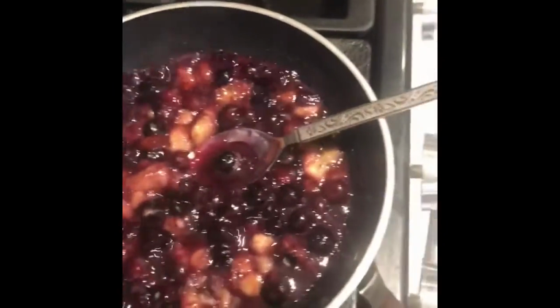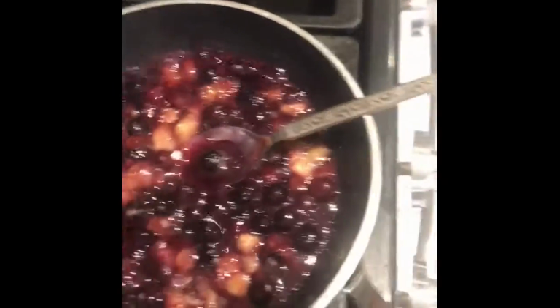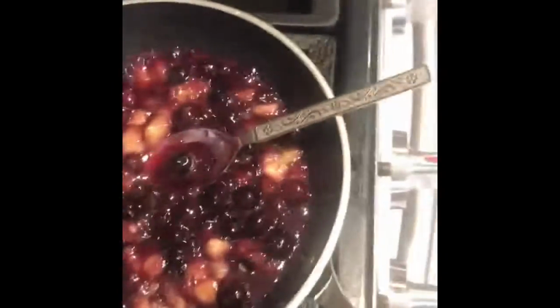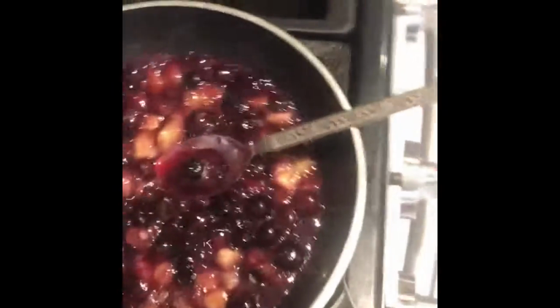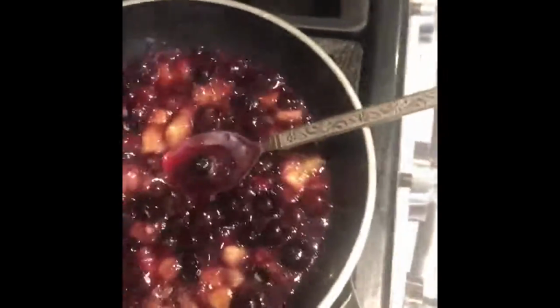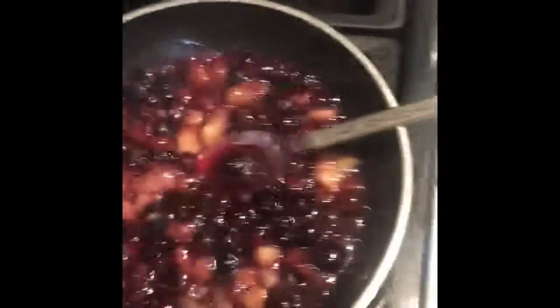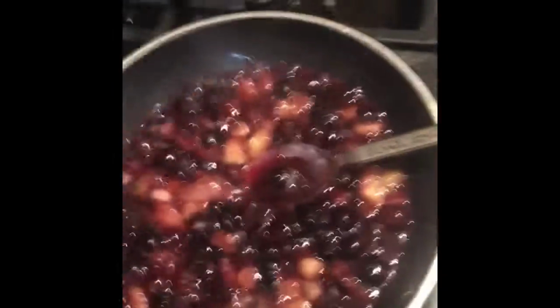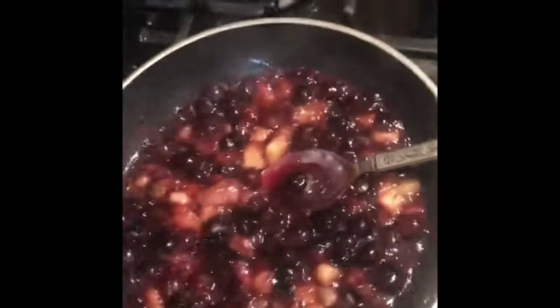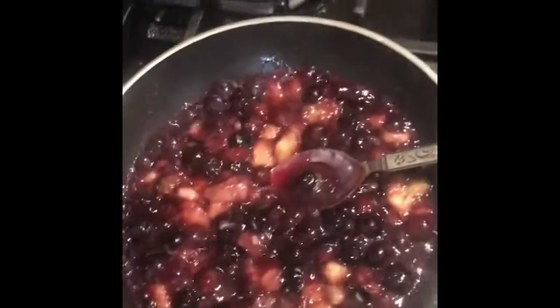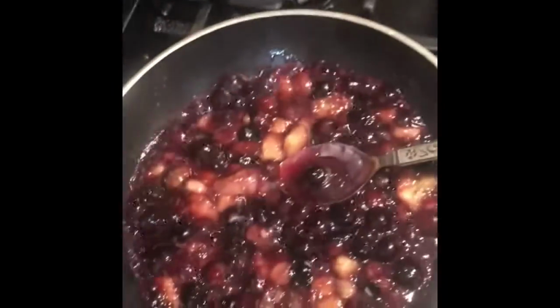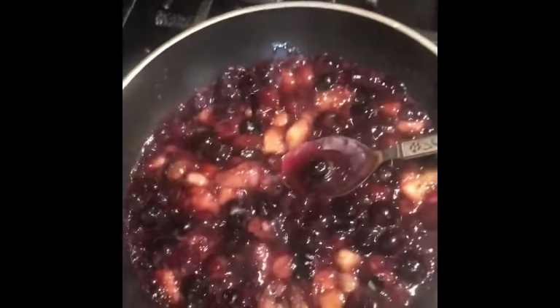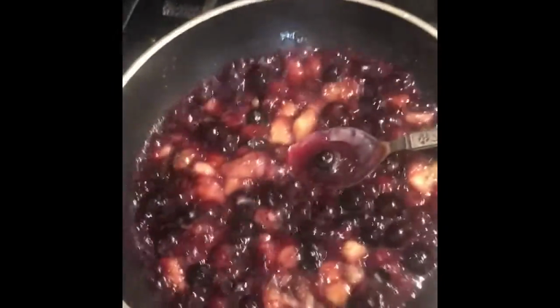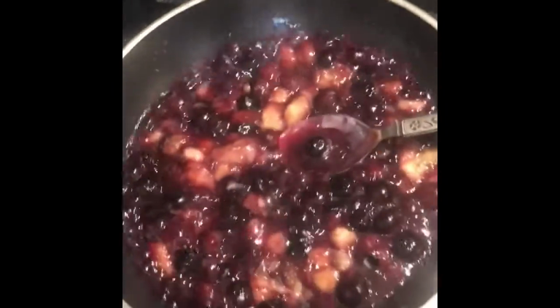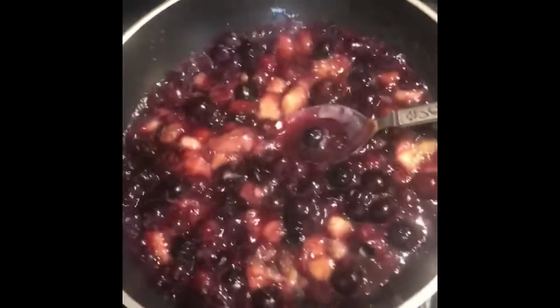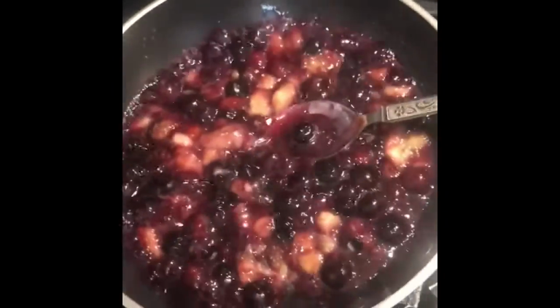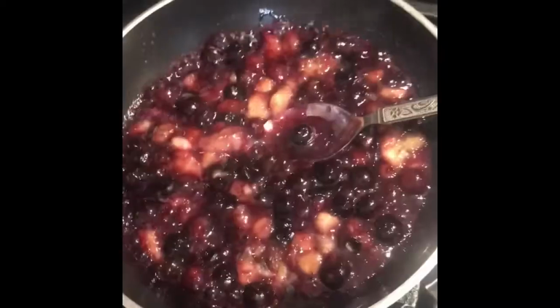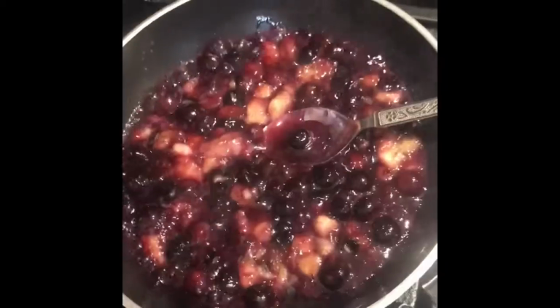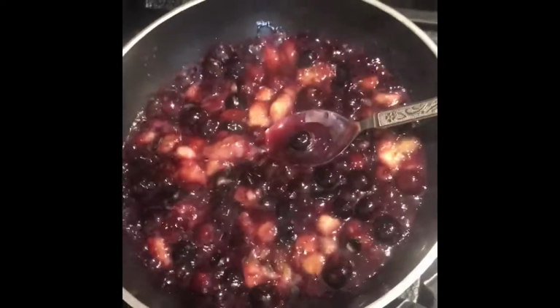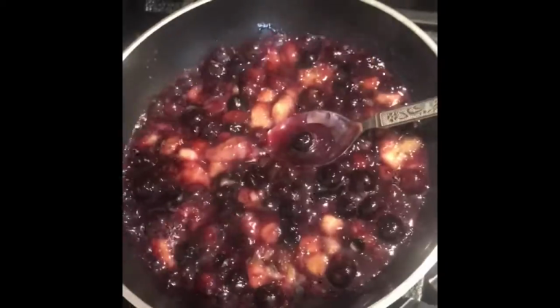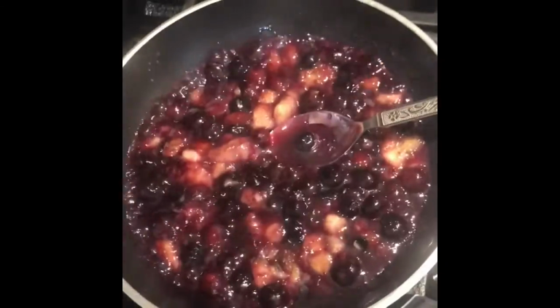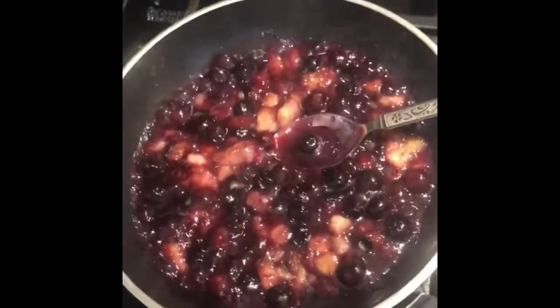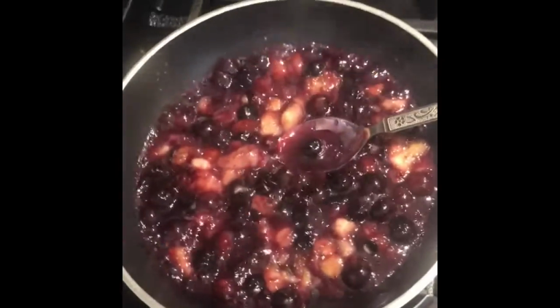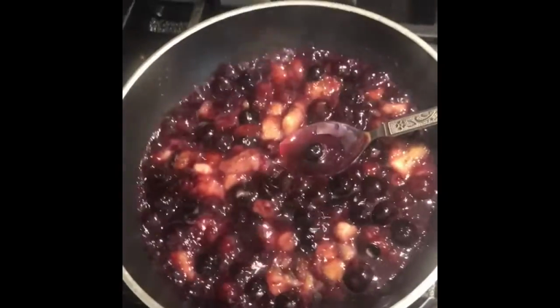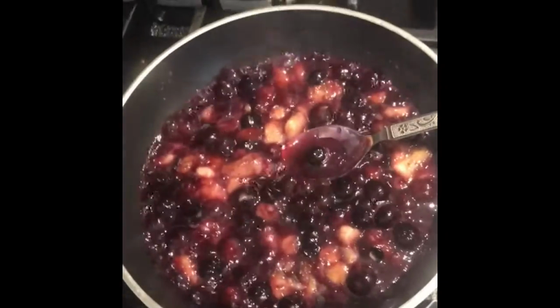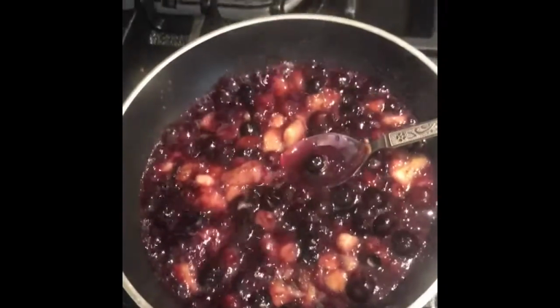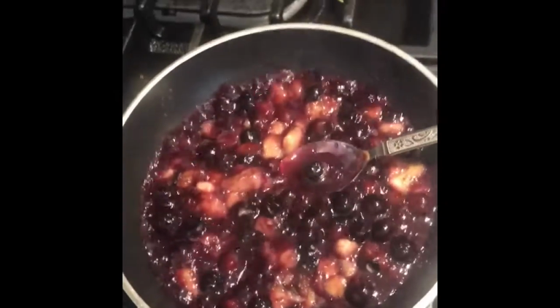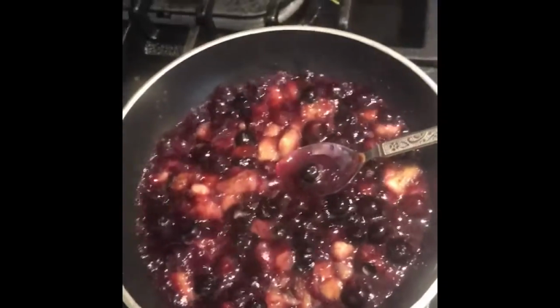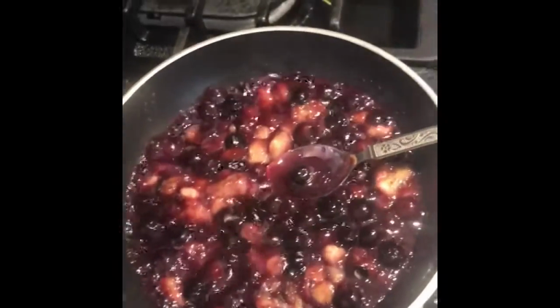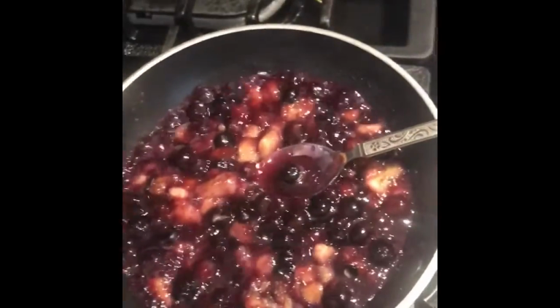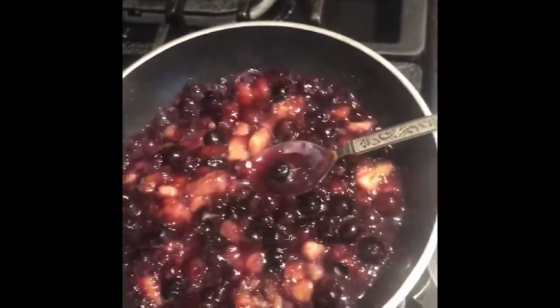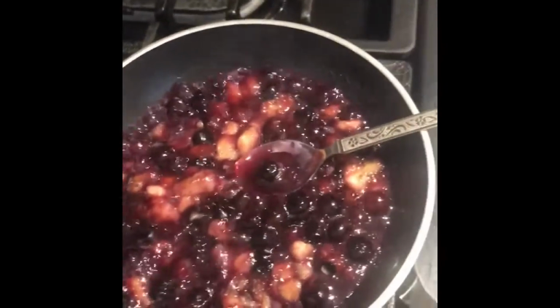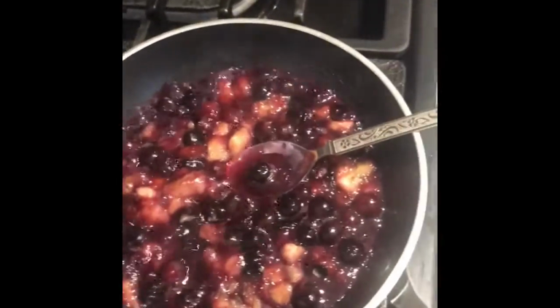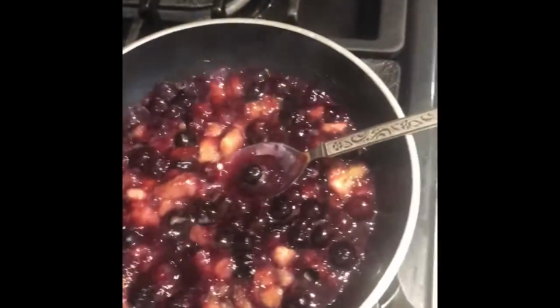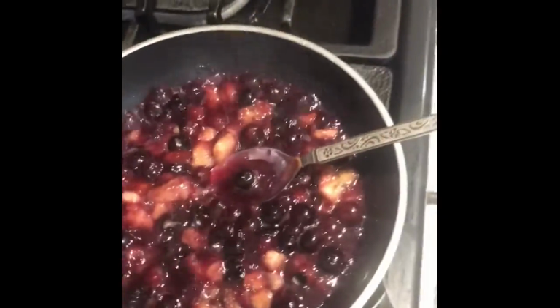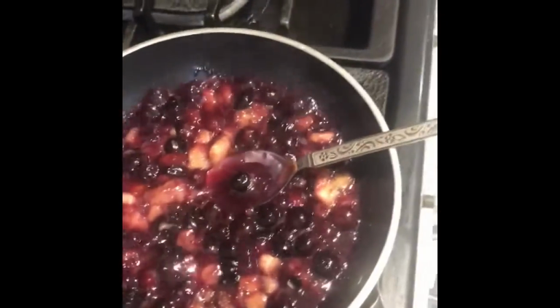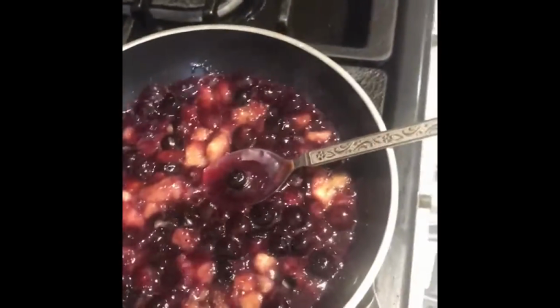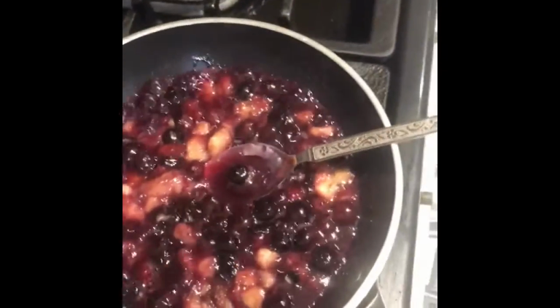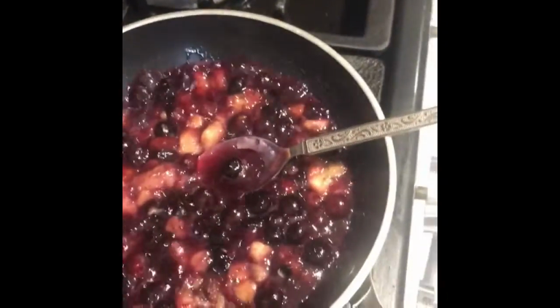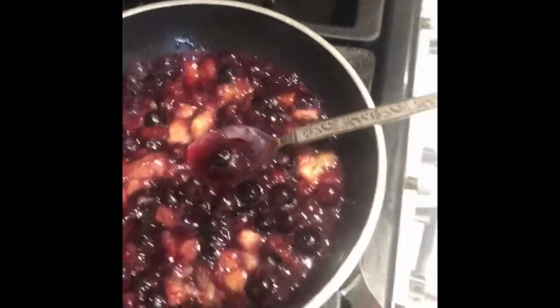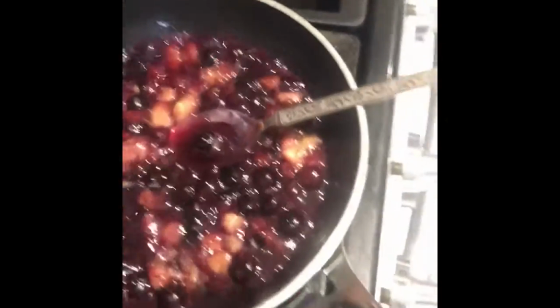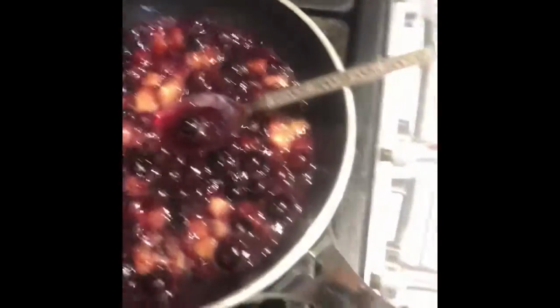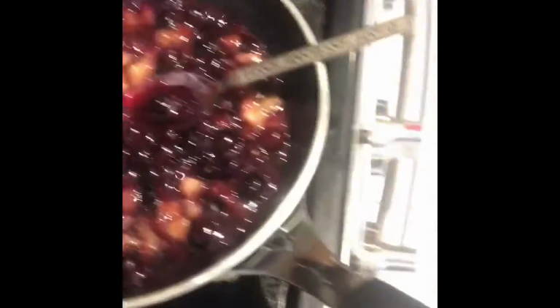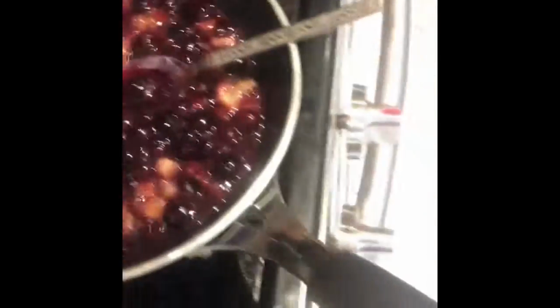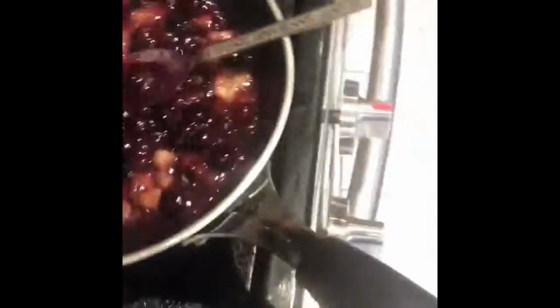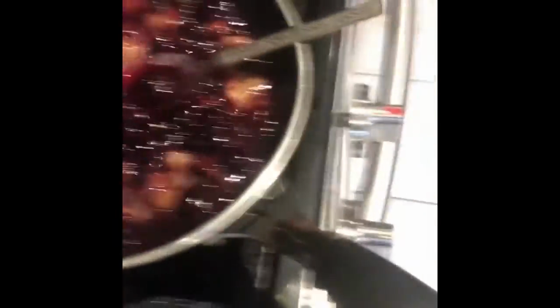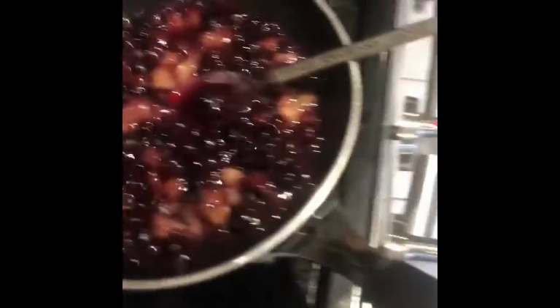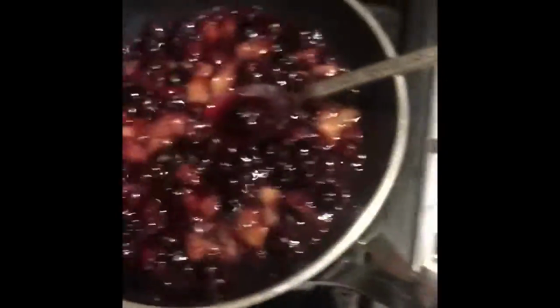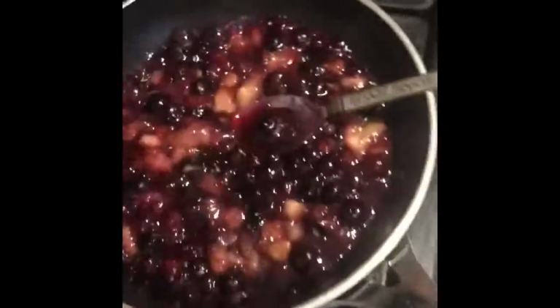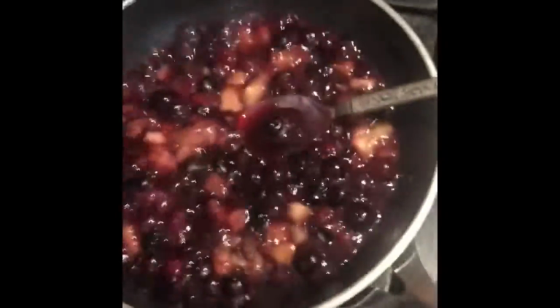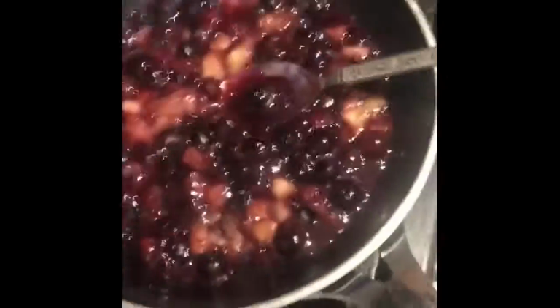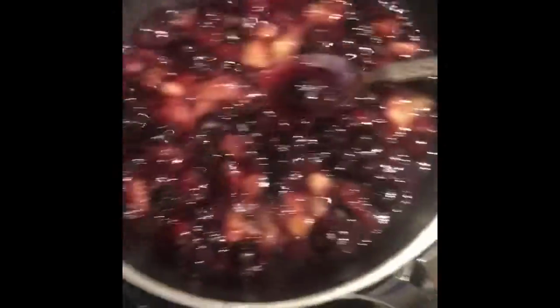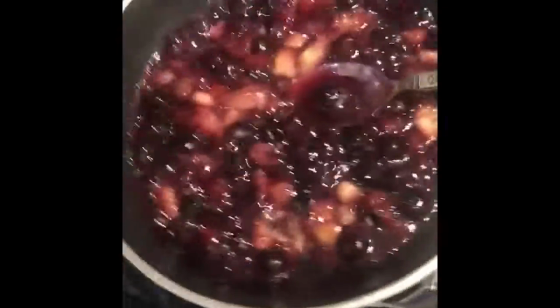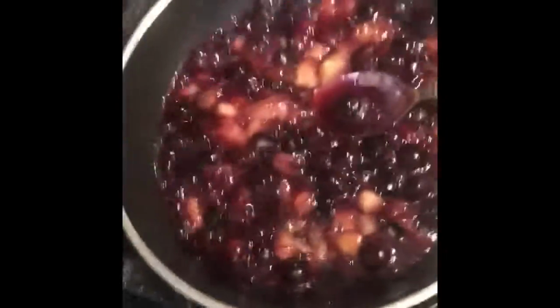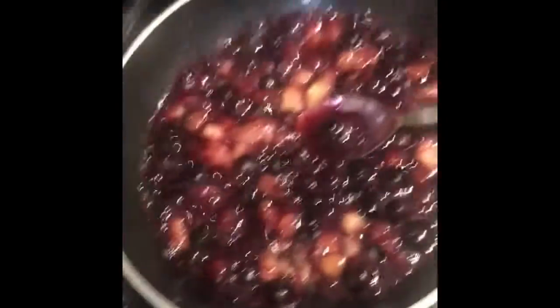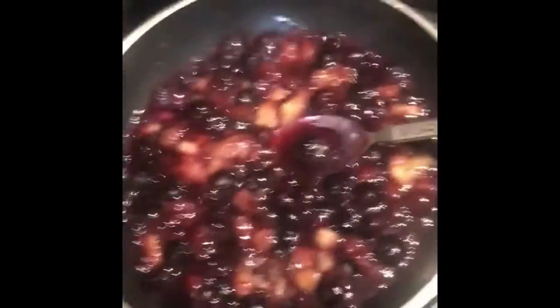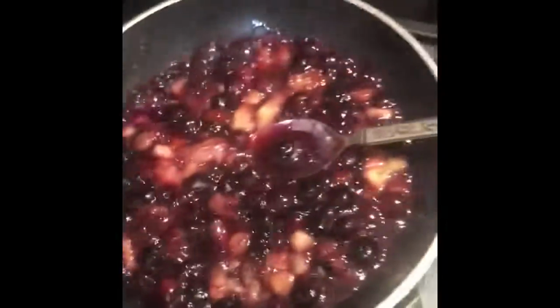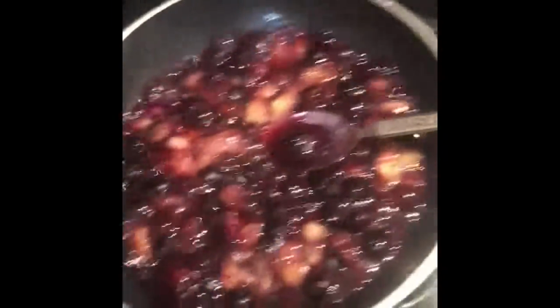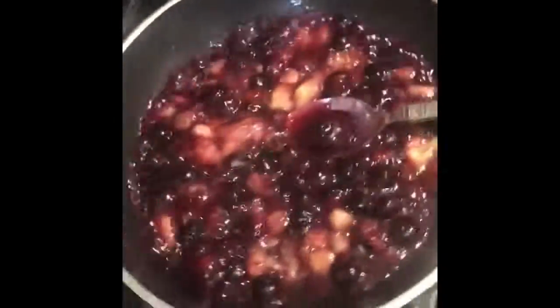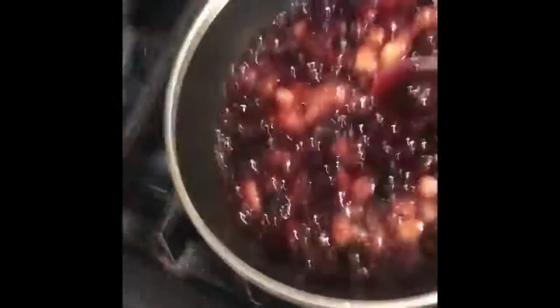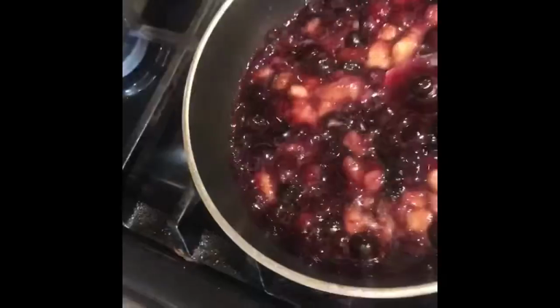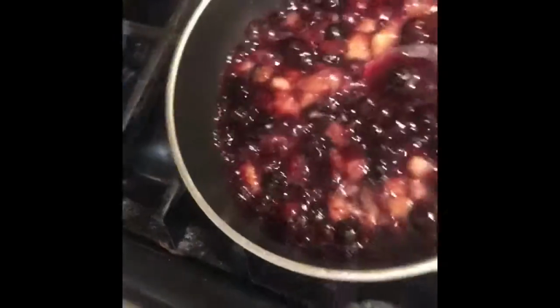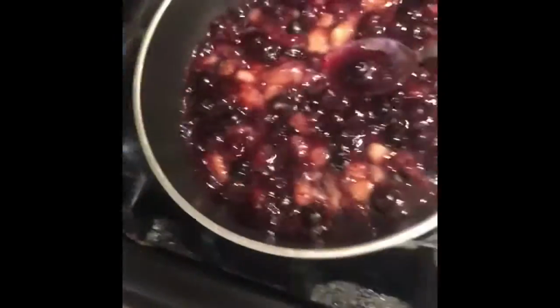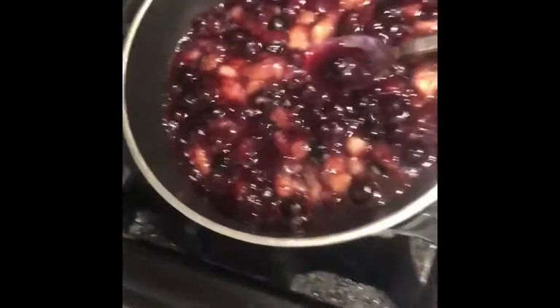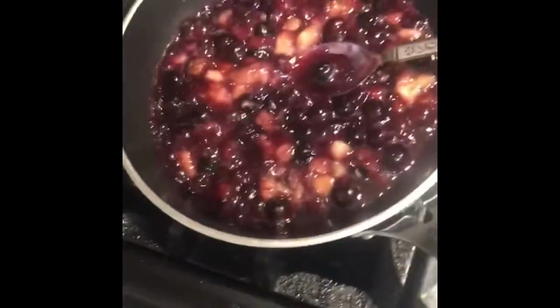And once you're done that, you can either put honey or nothing. We're going to put honey because we just want it to taste better.